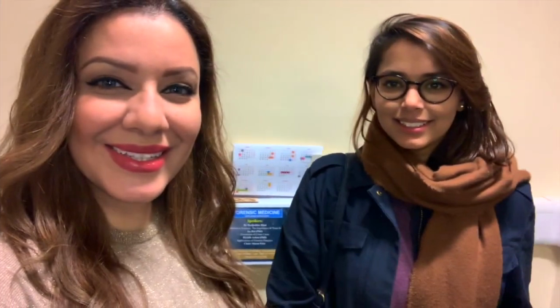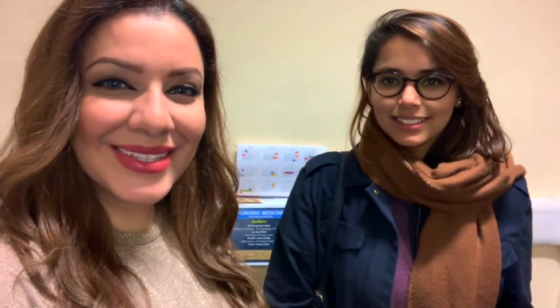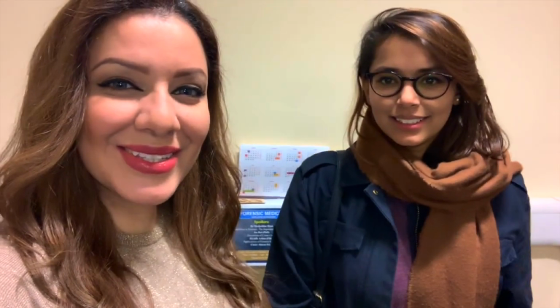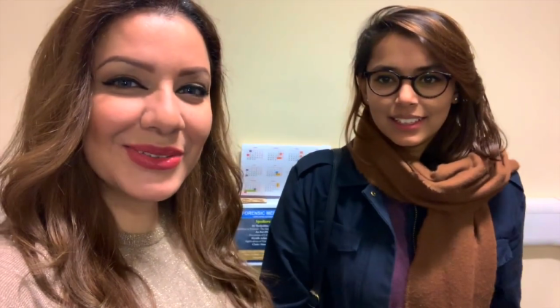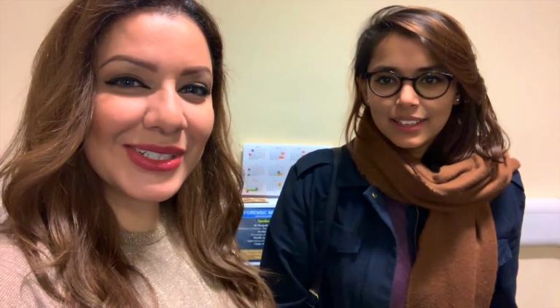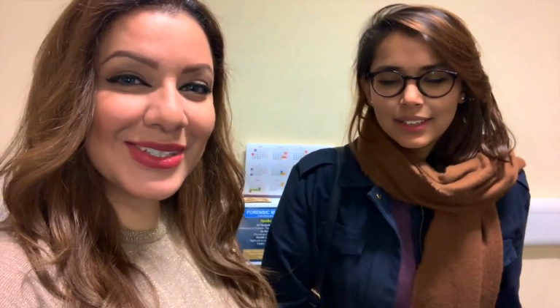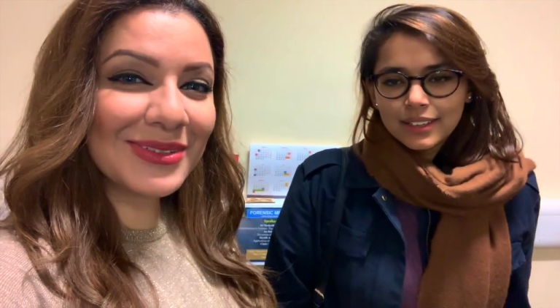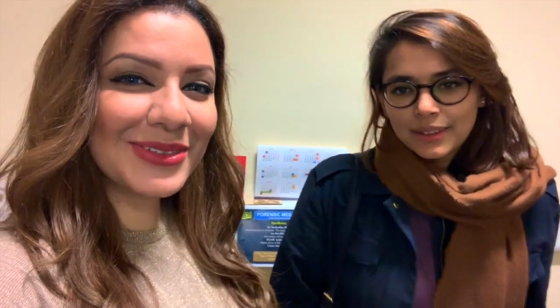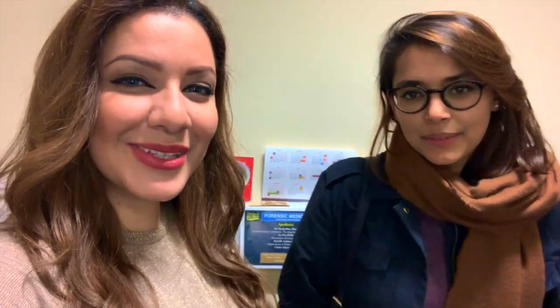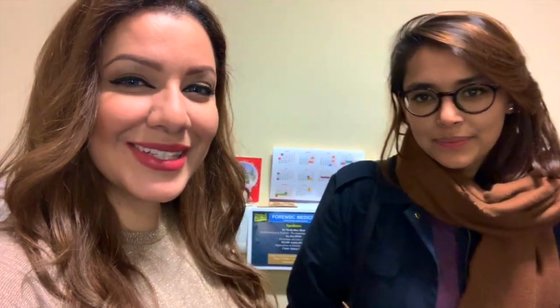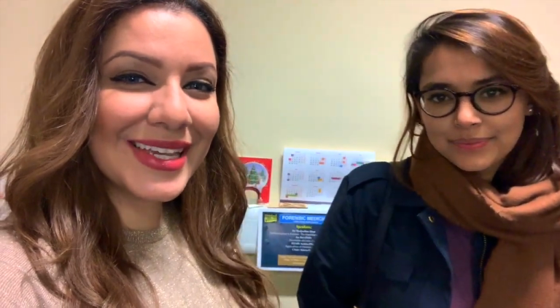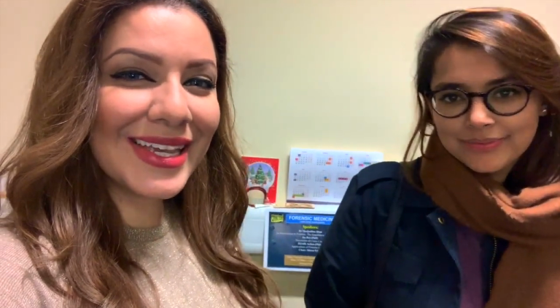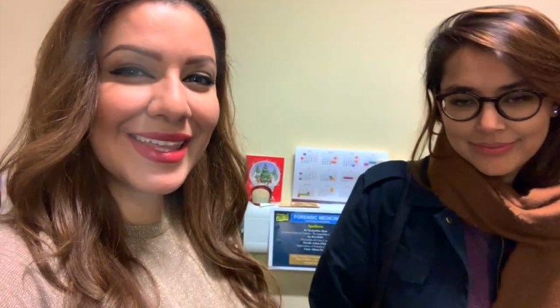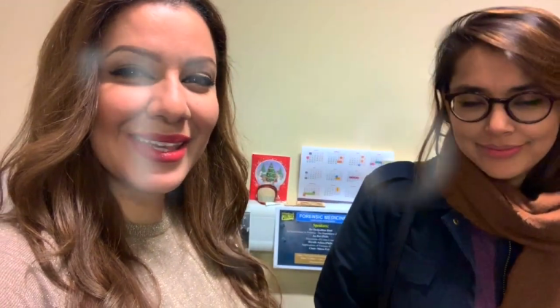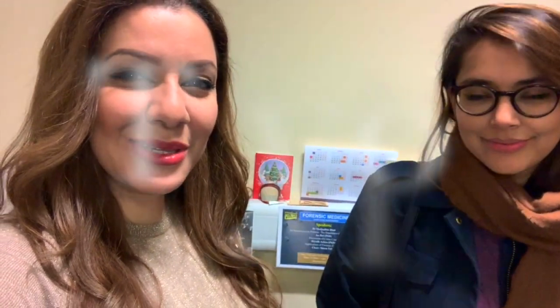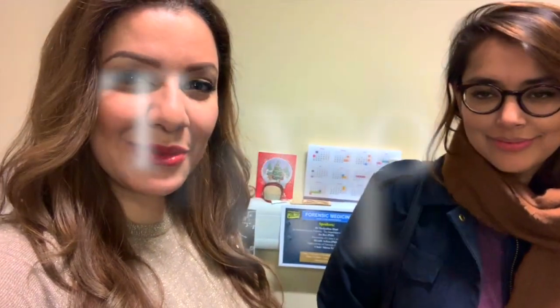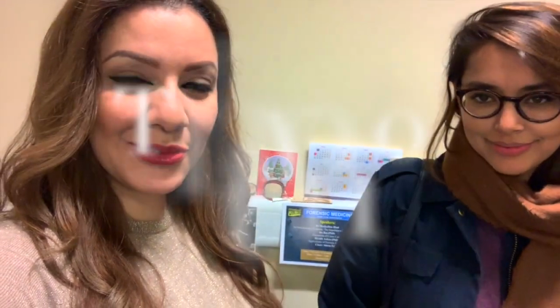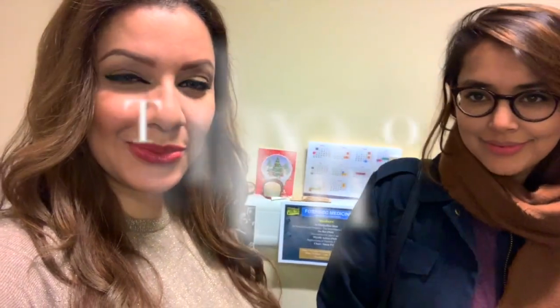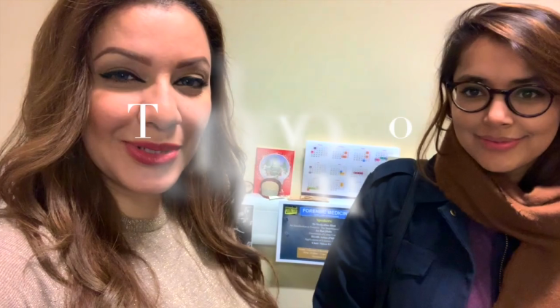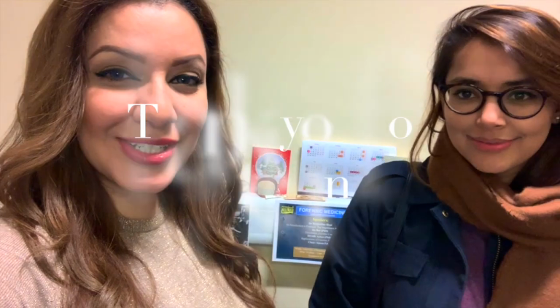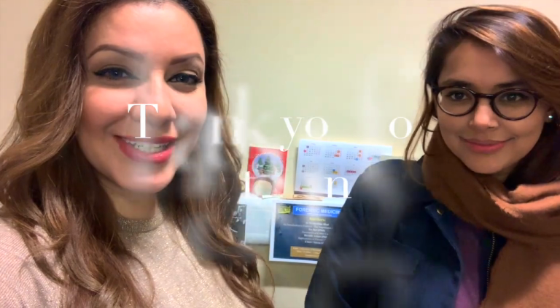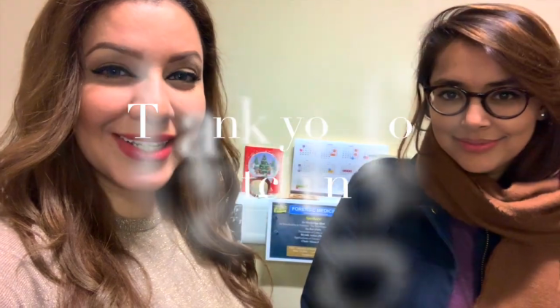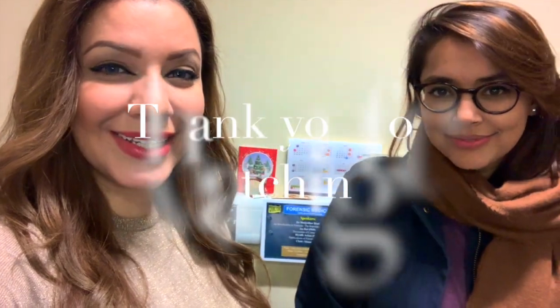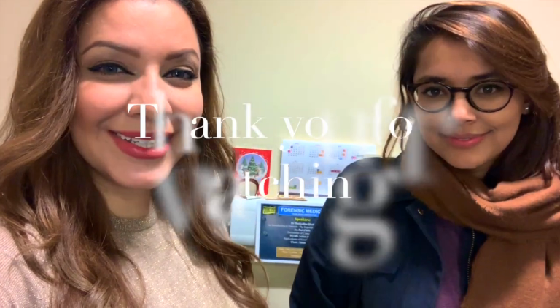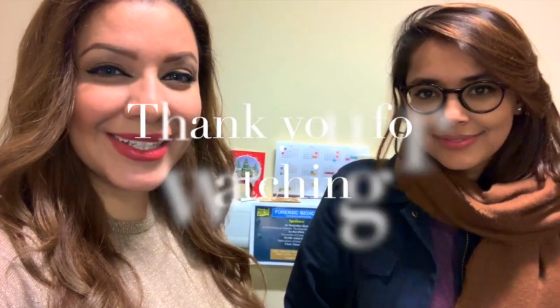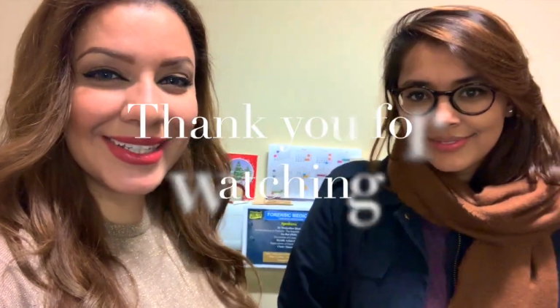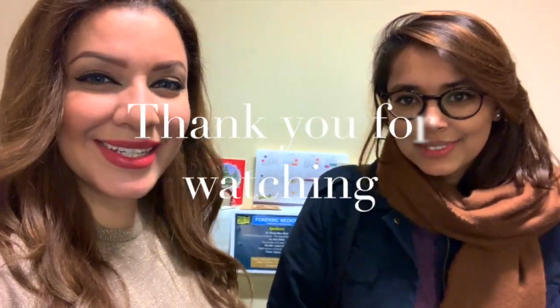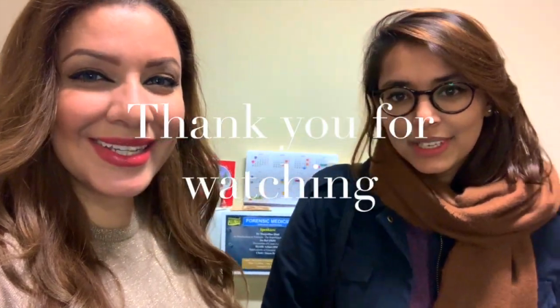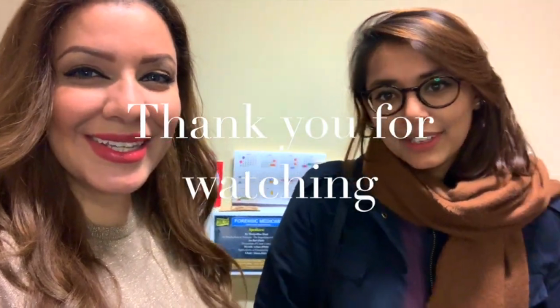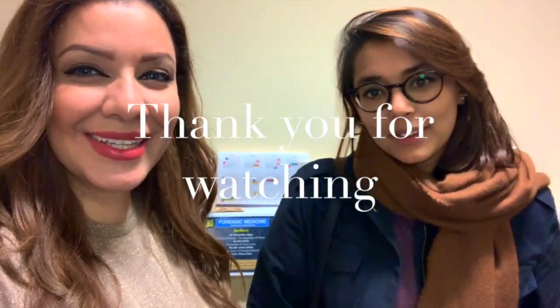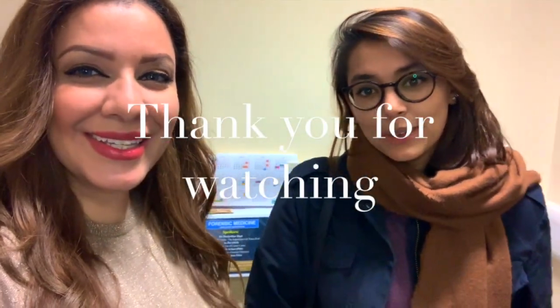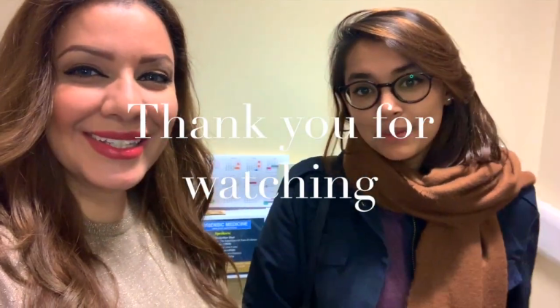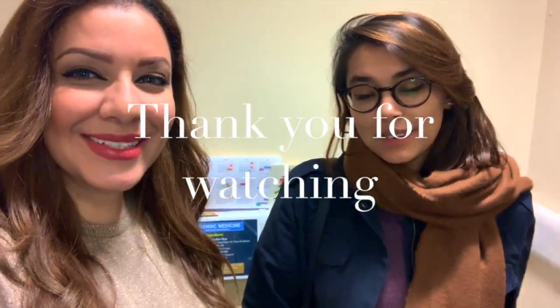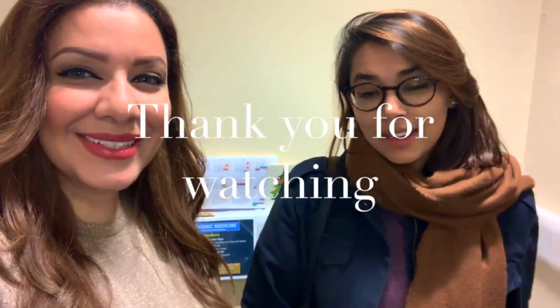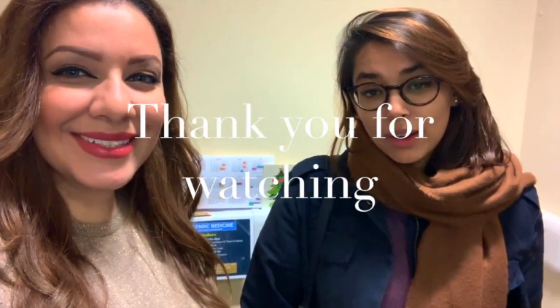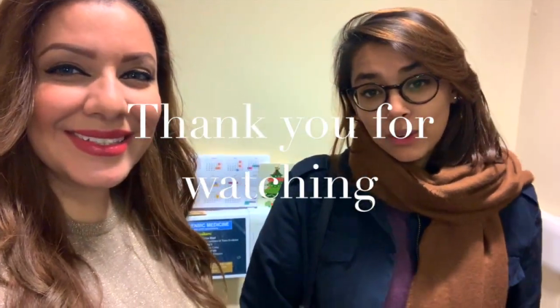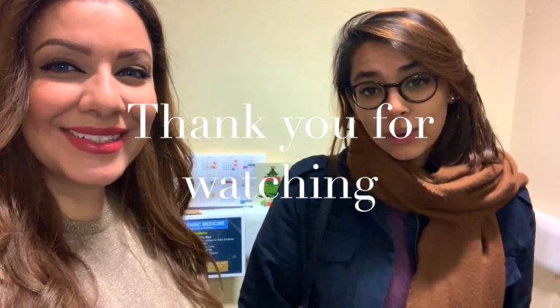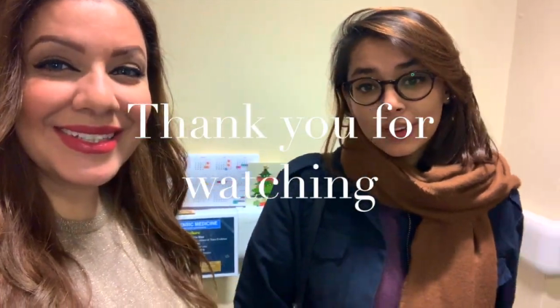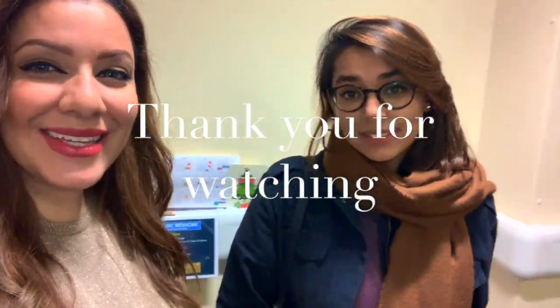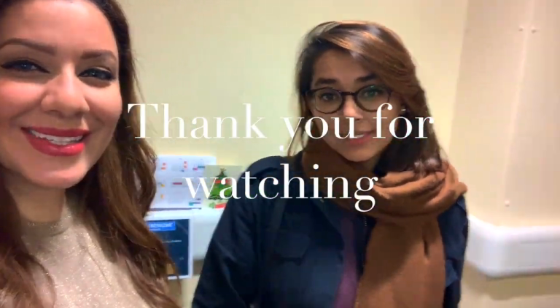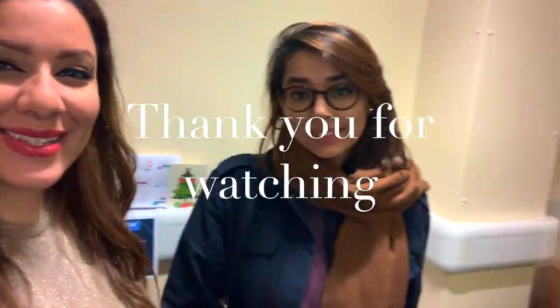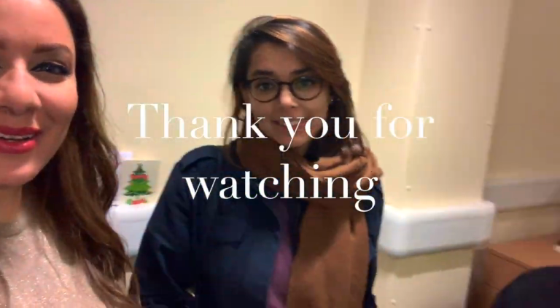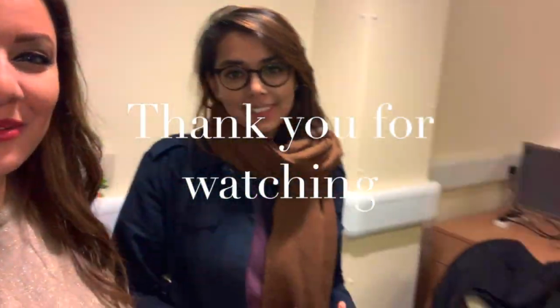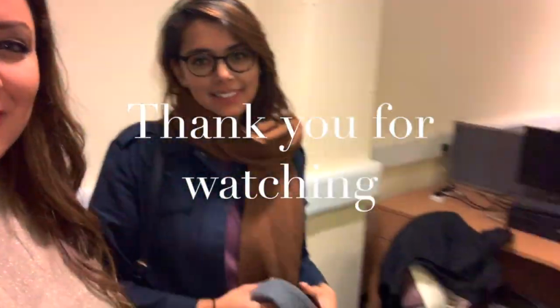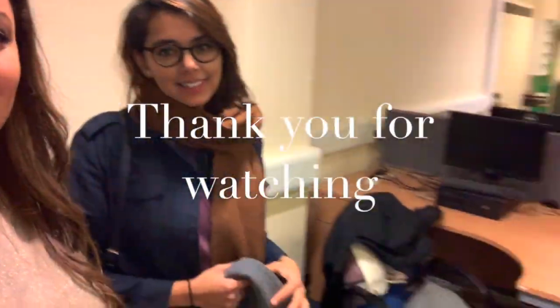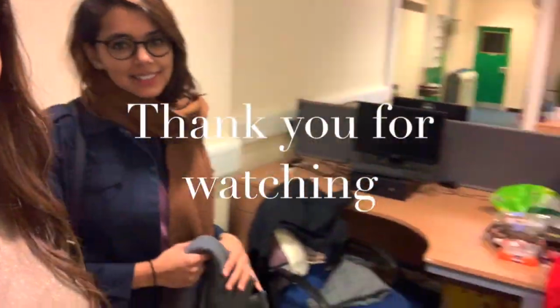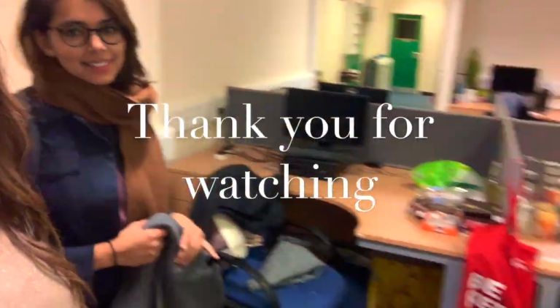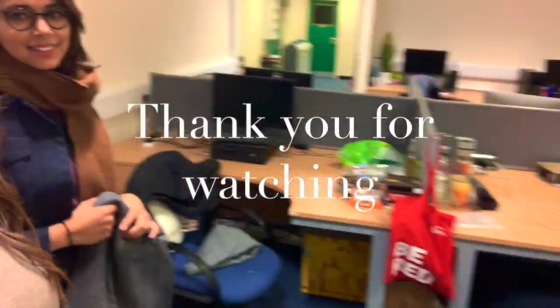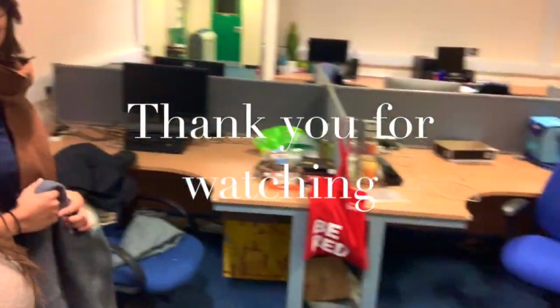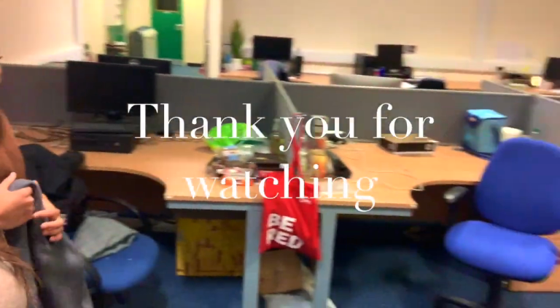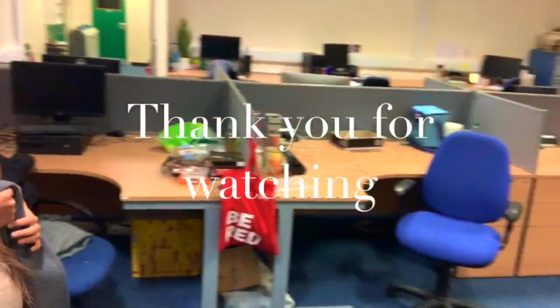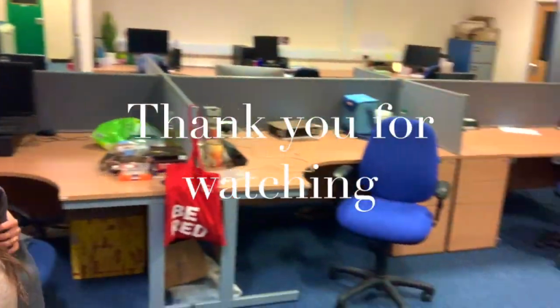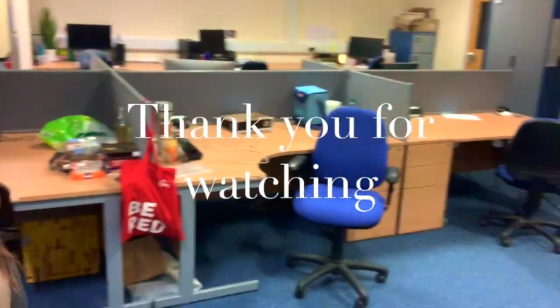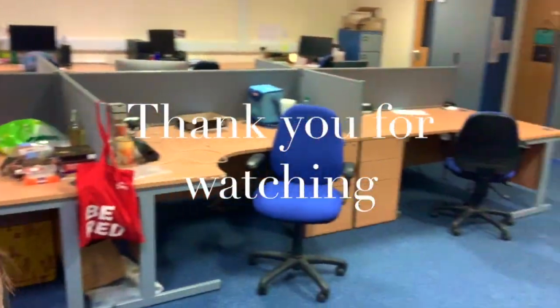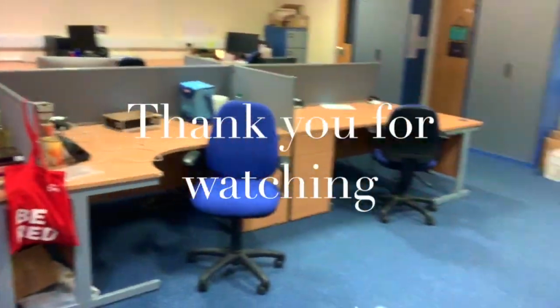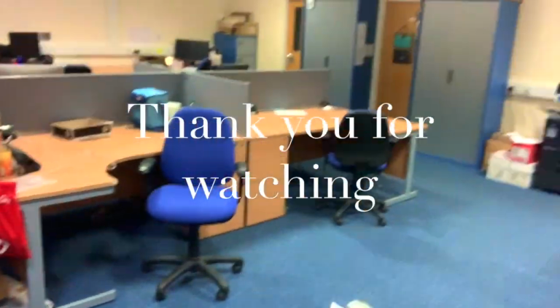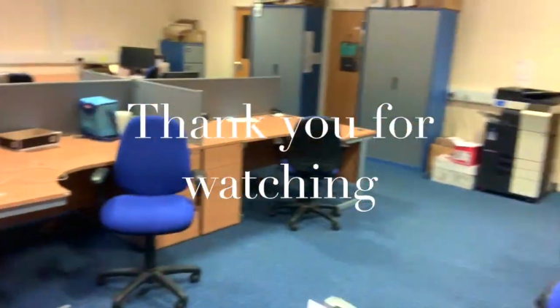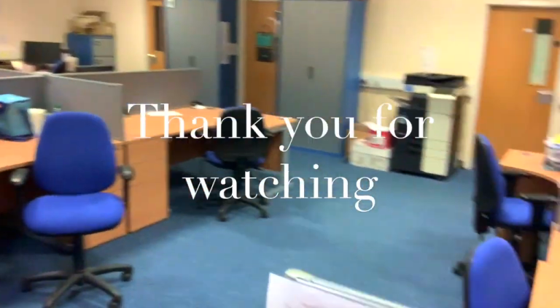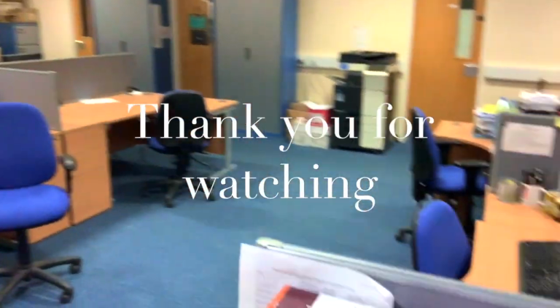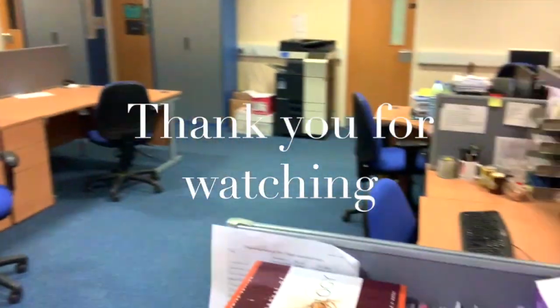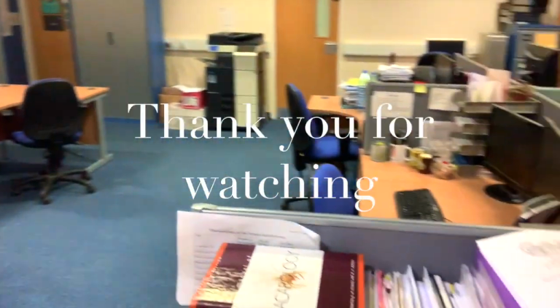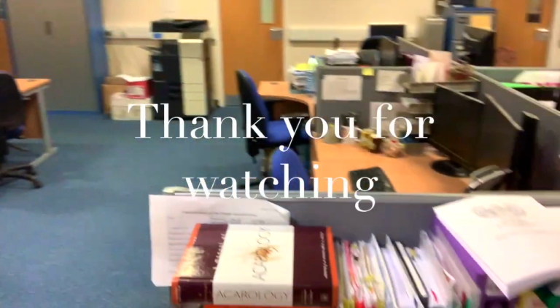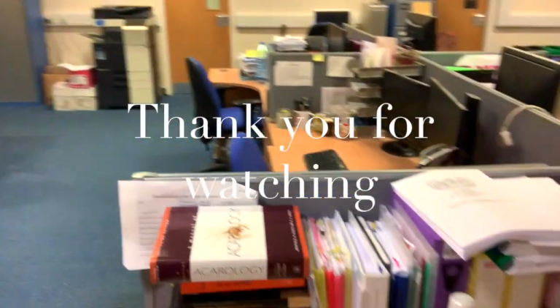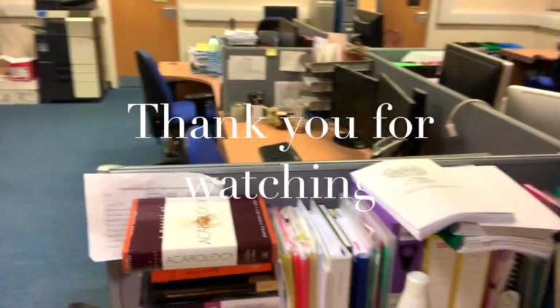So we're done for the day. Thank you for watching. We're going home now. The office is empty and we are lost.